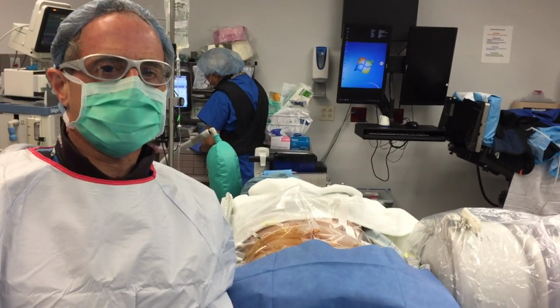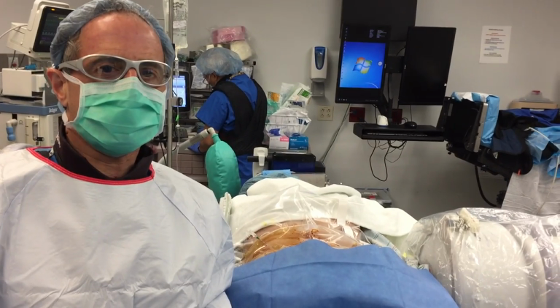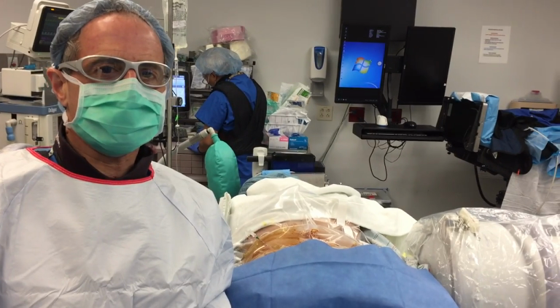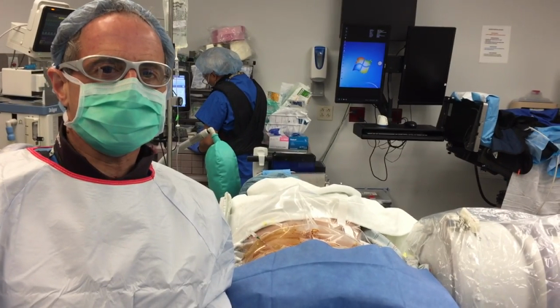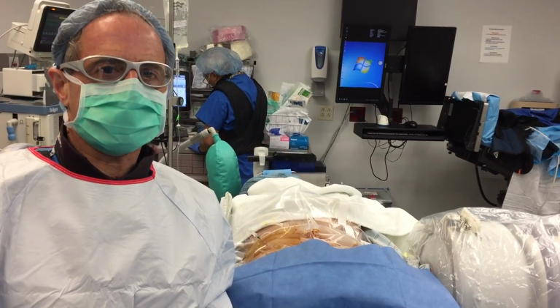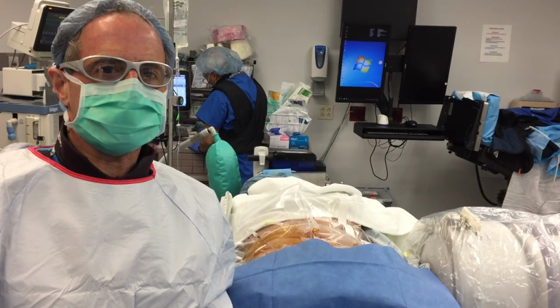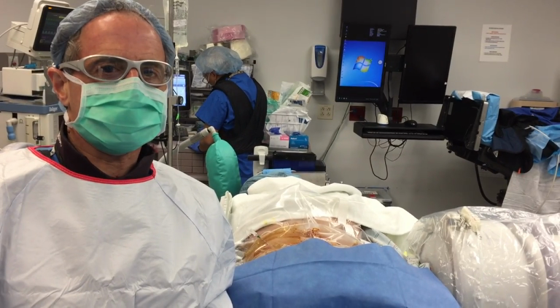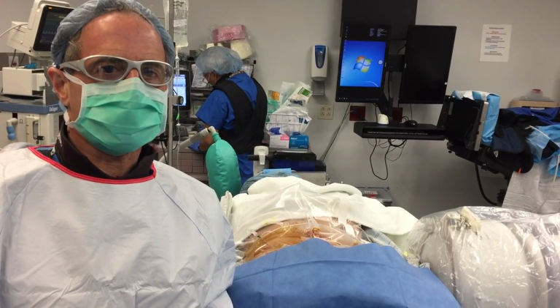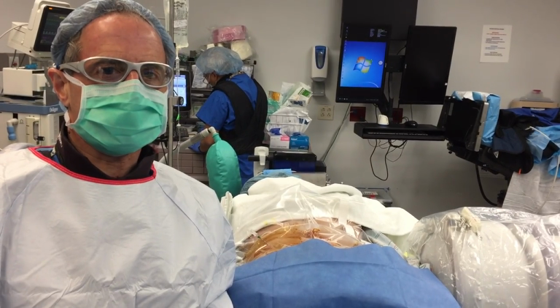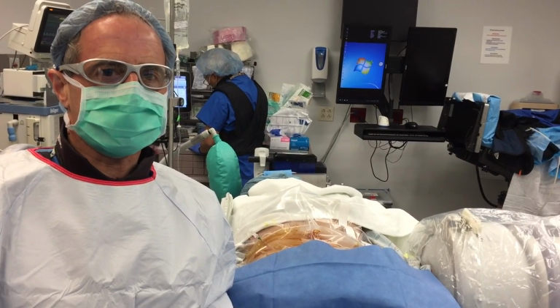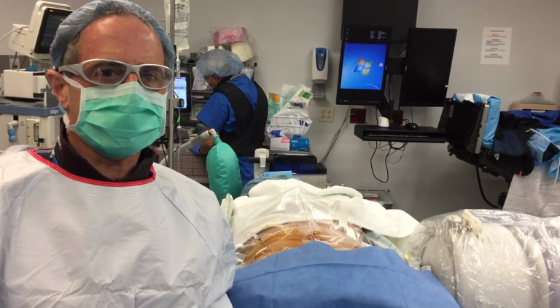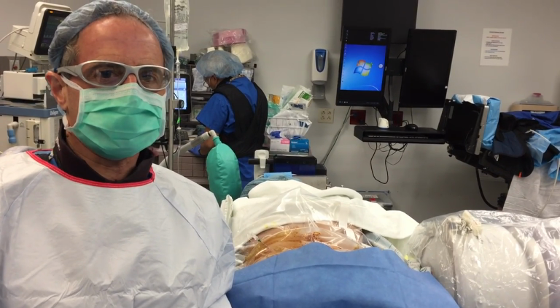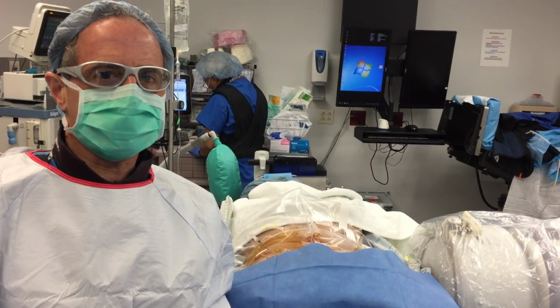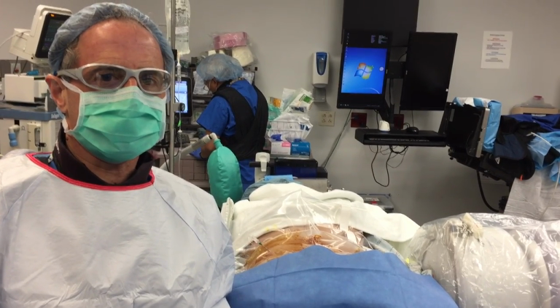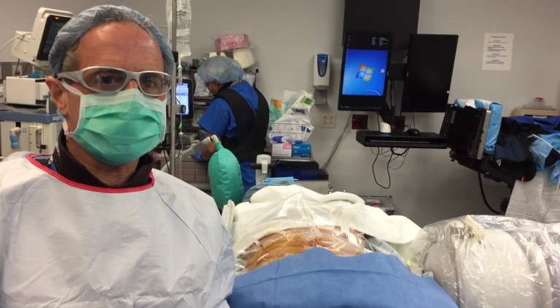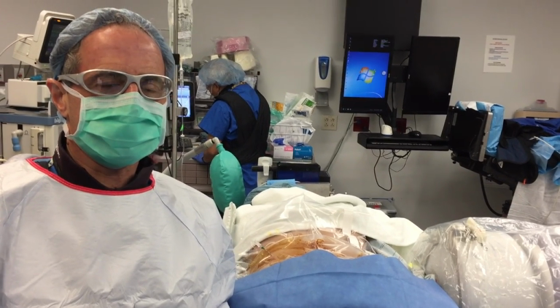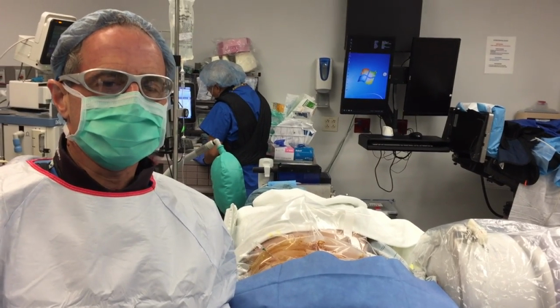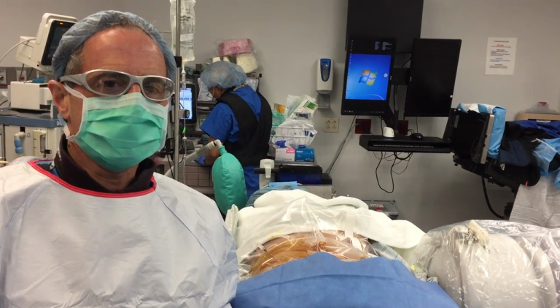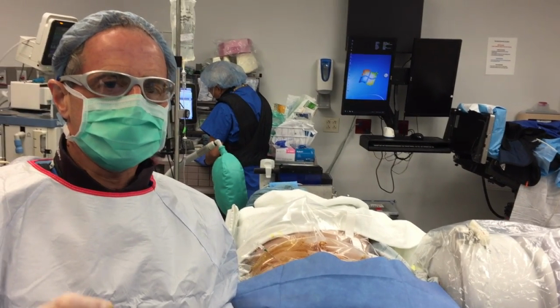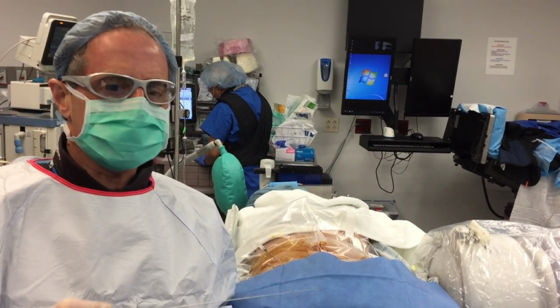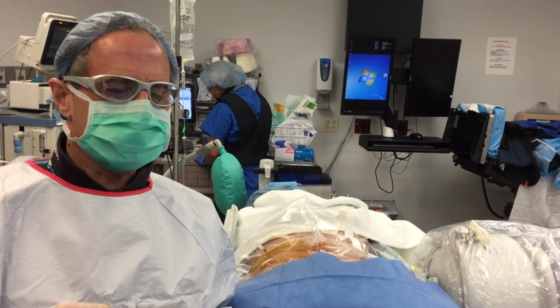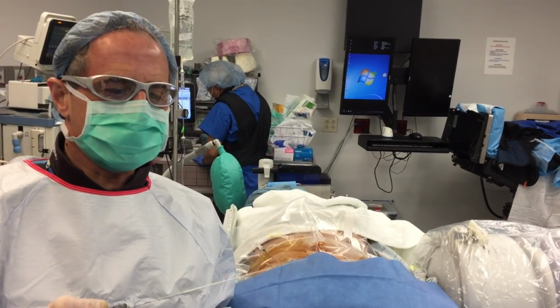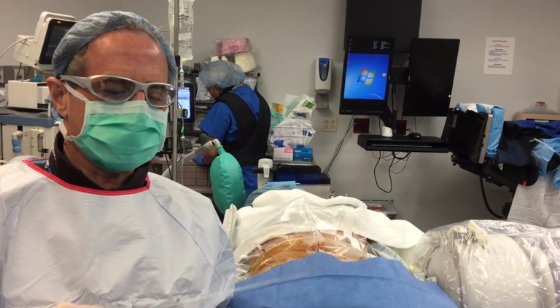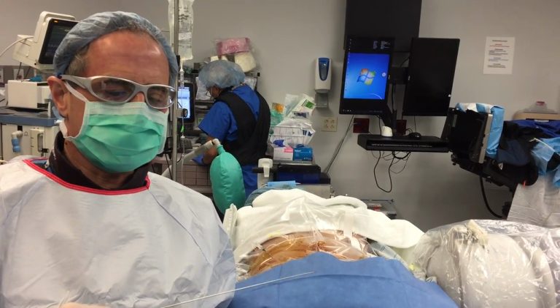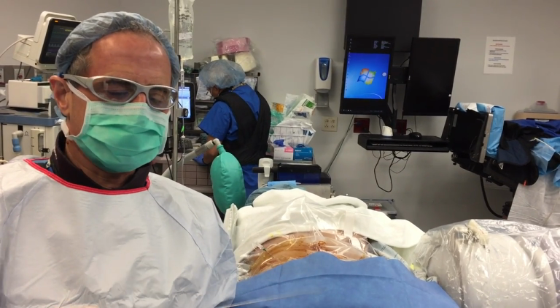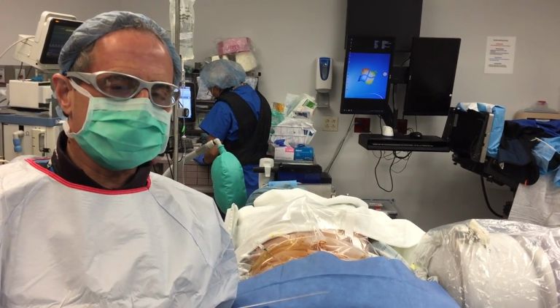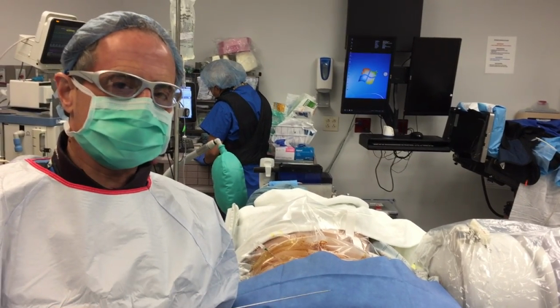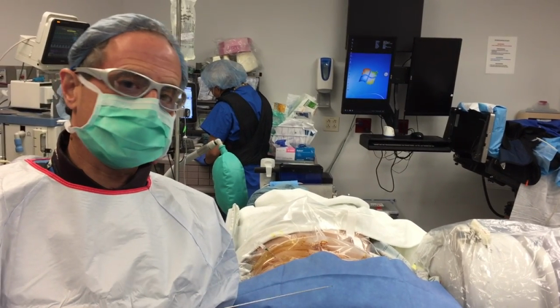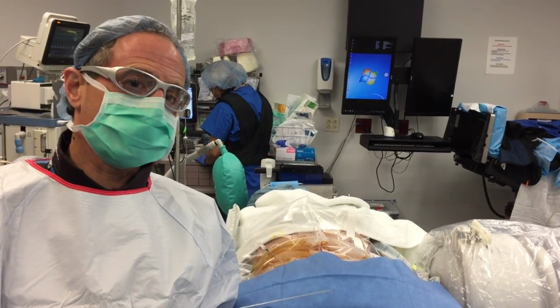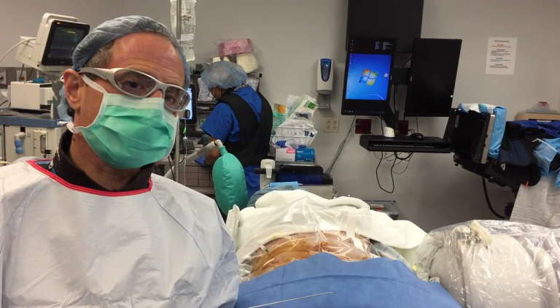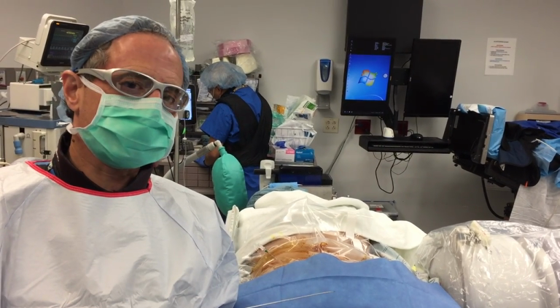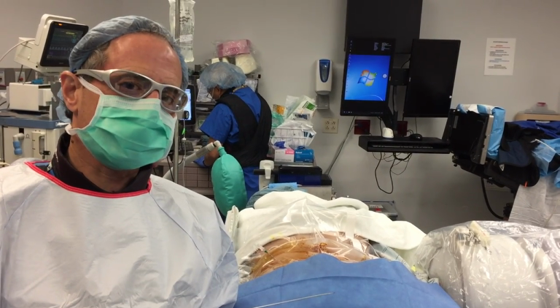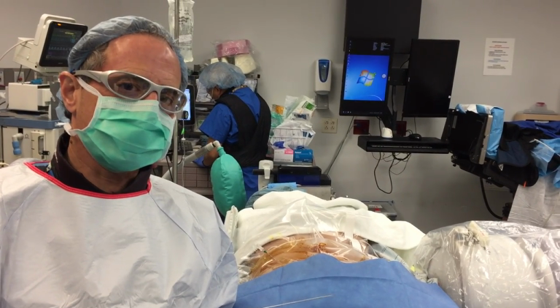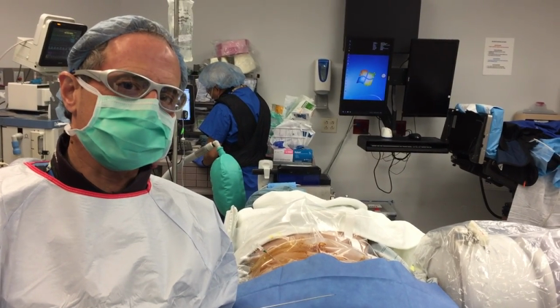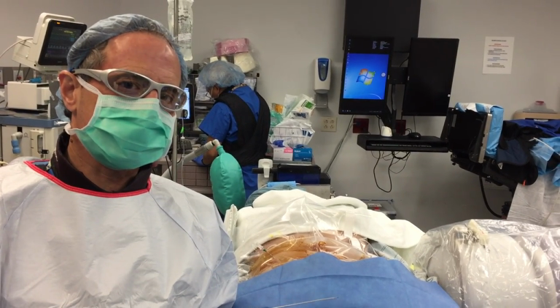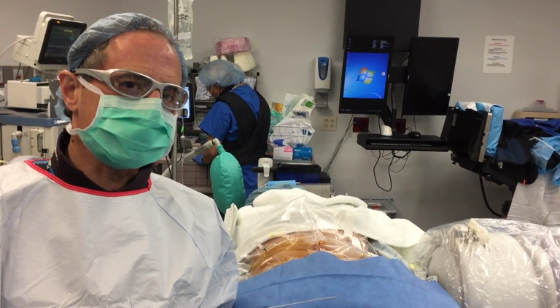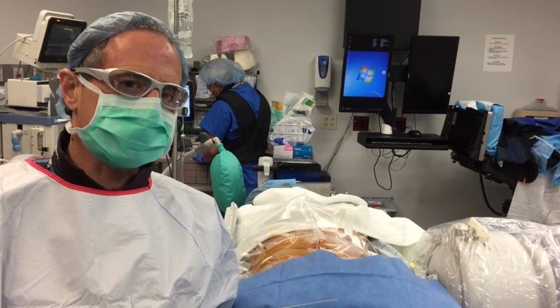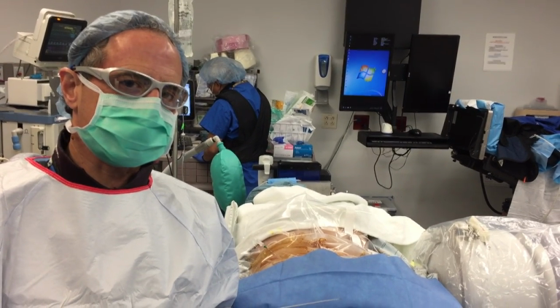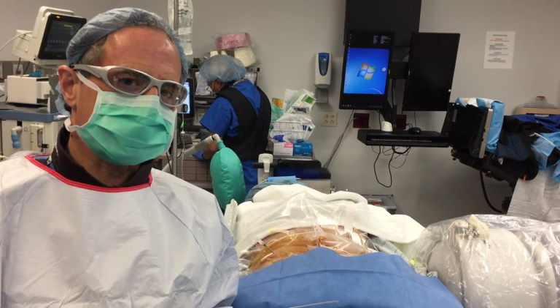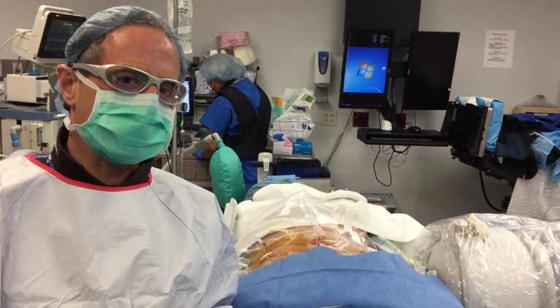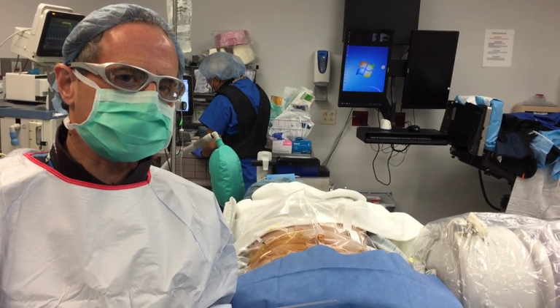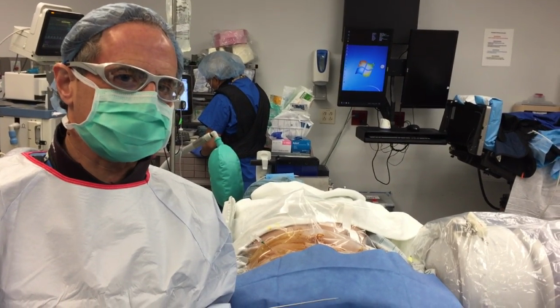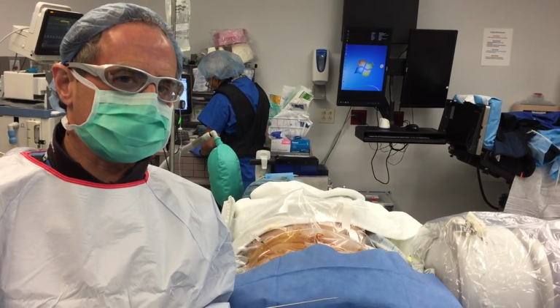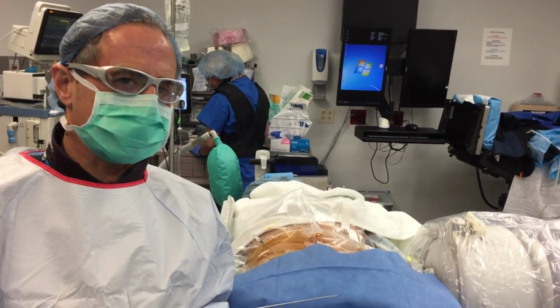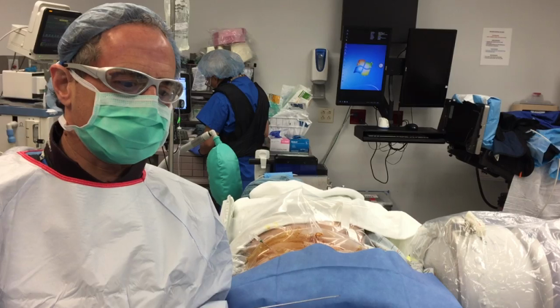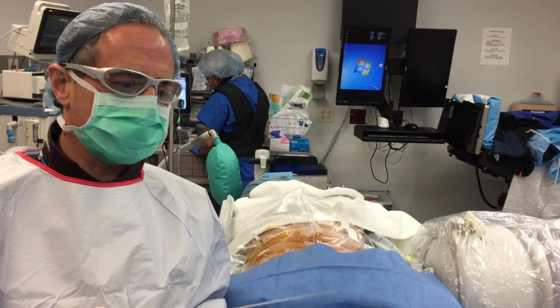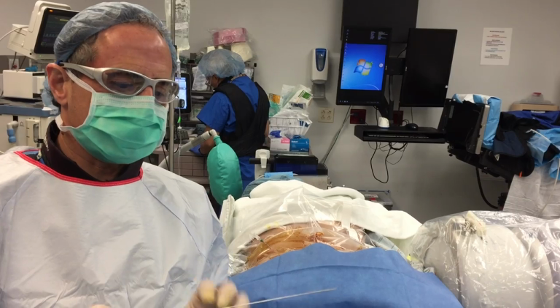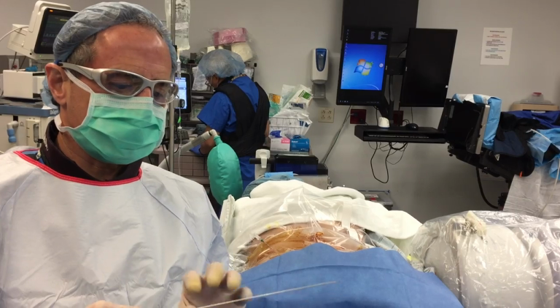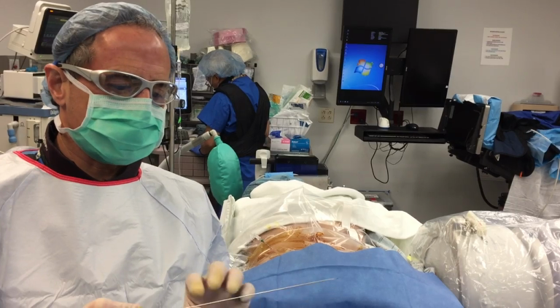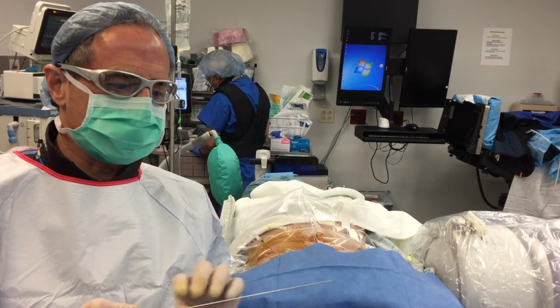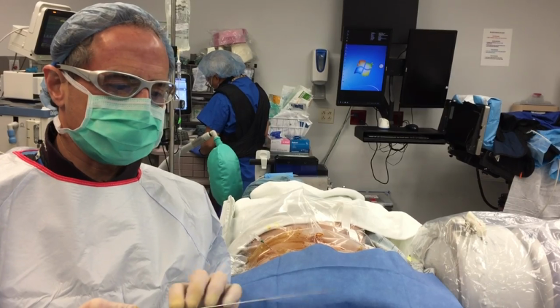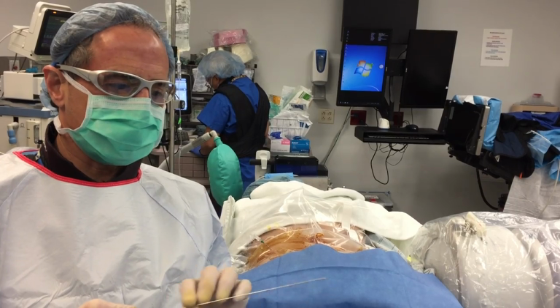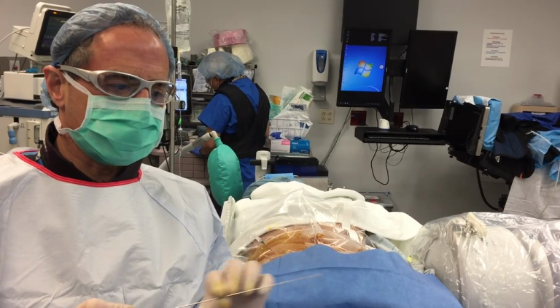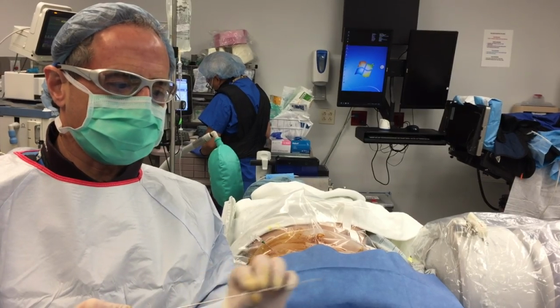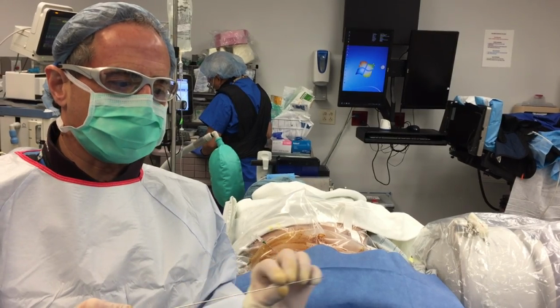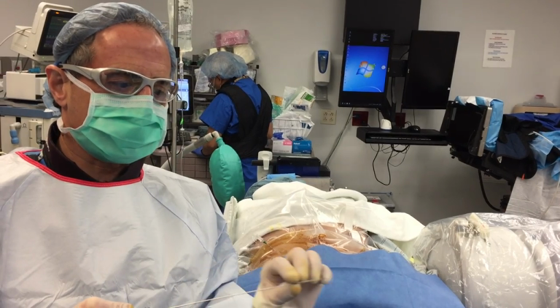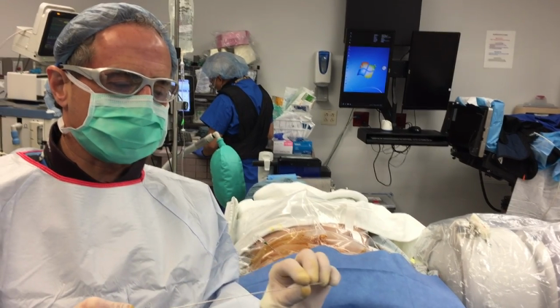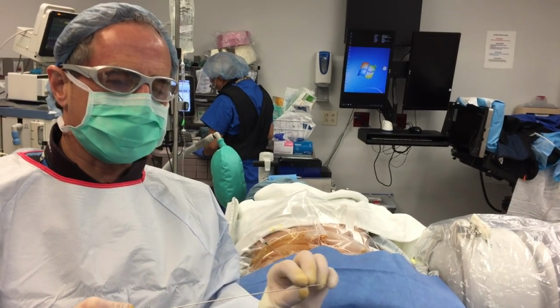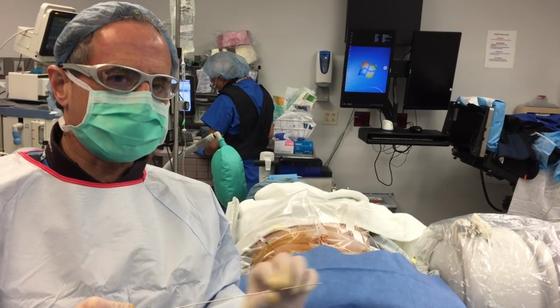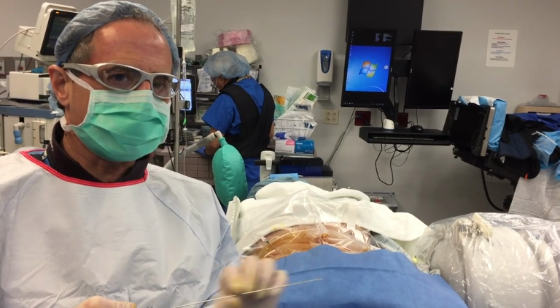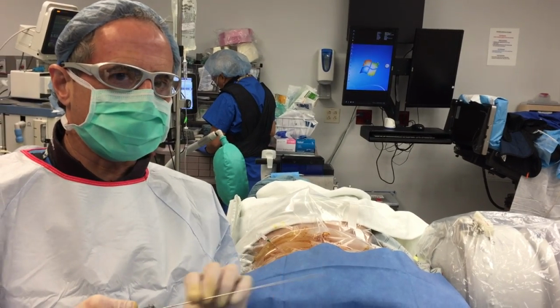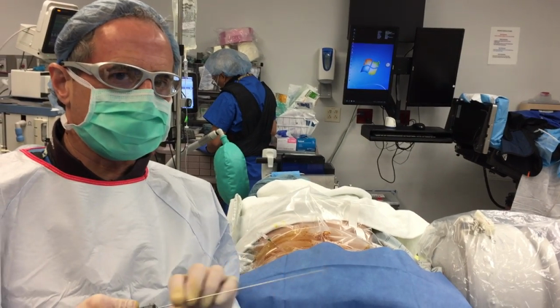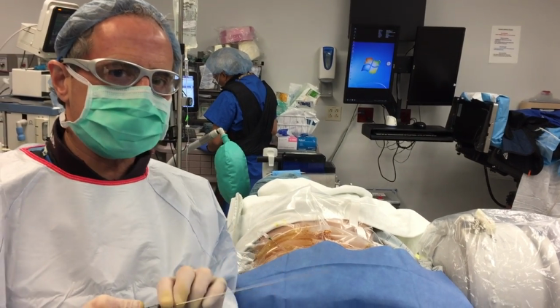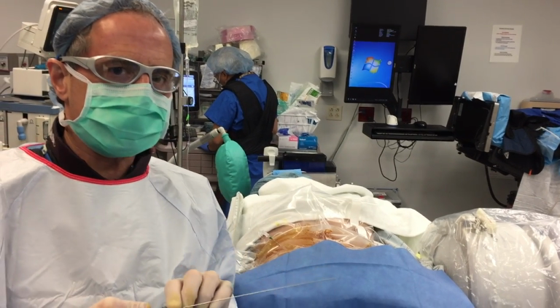Hi, Dr. Todd Koppel here. We're doing a laser percutaneous disc decompression today. This is using the ArthurCare wand.